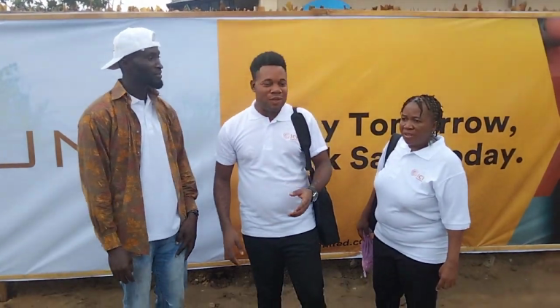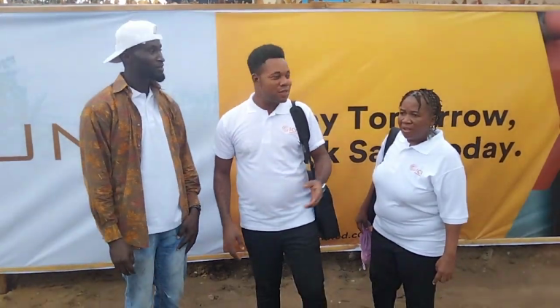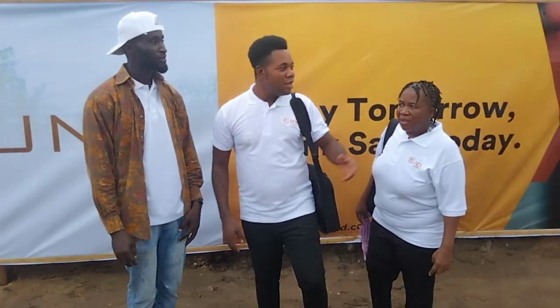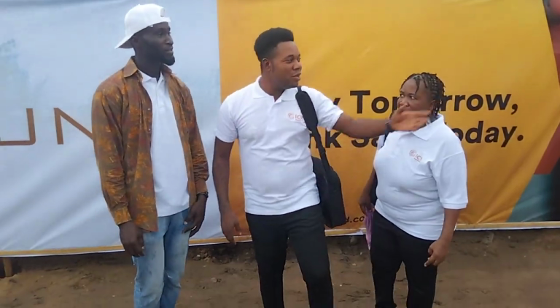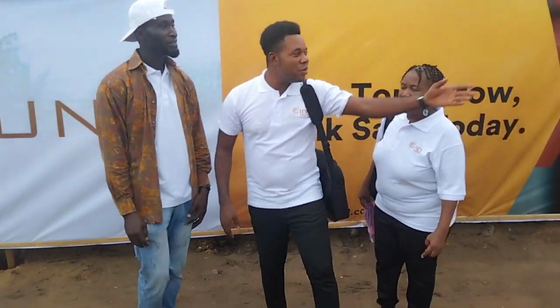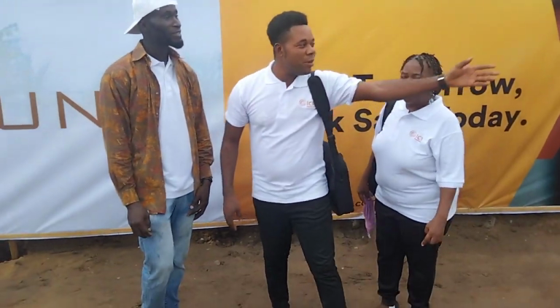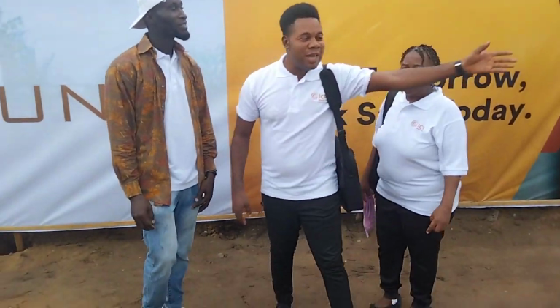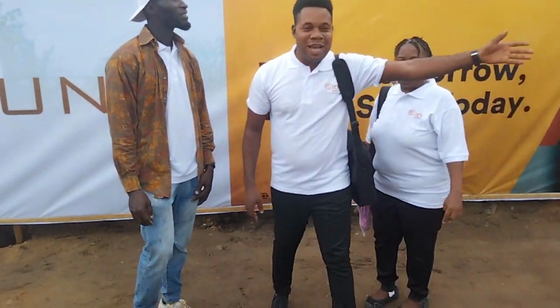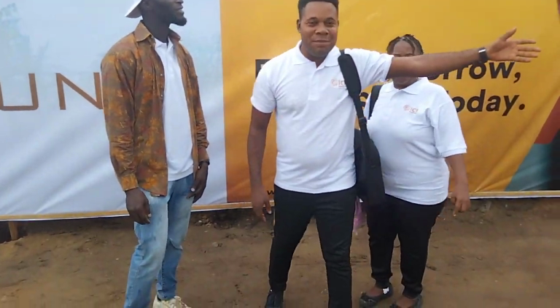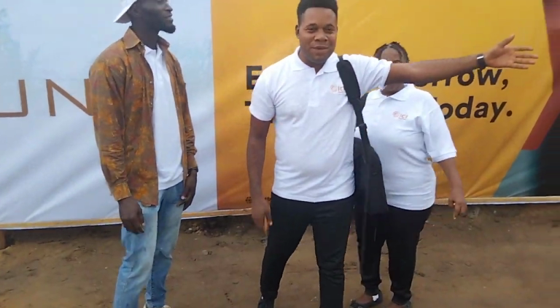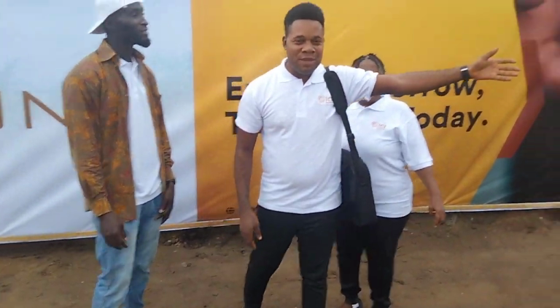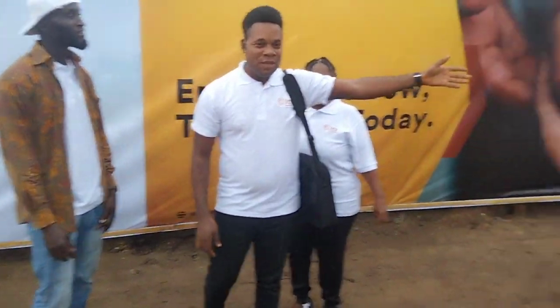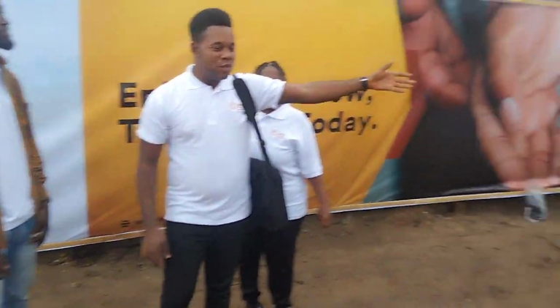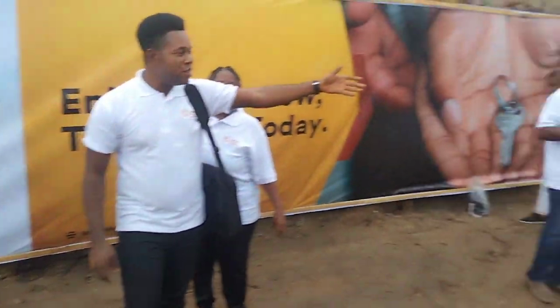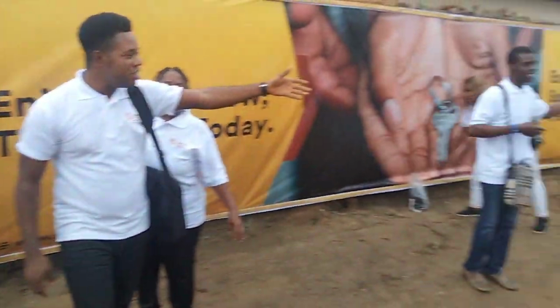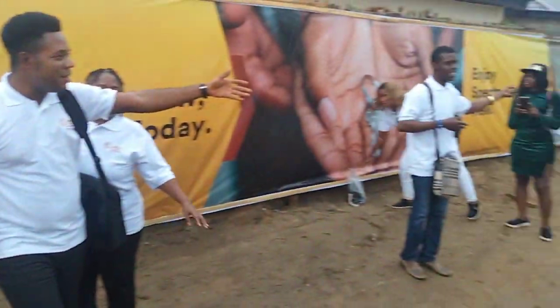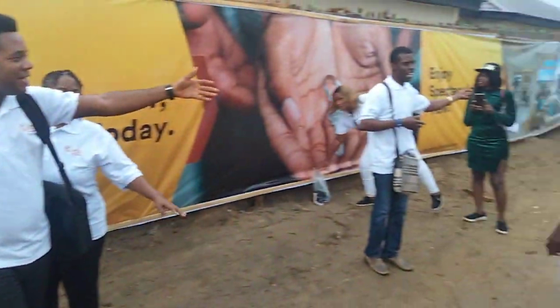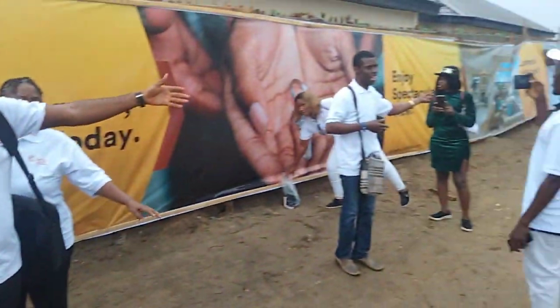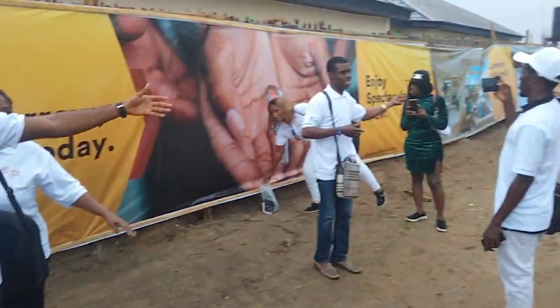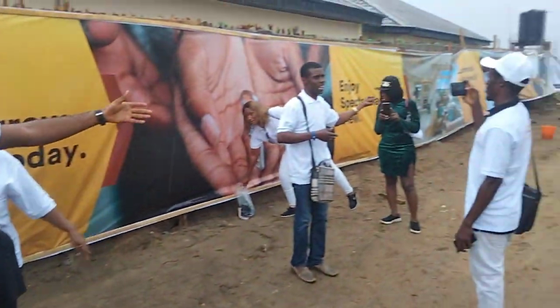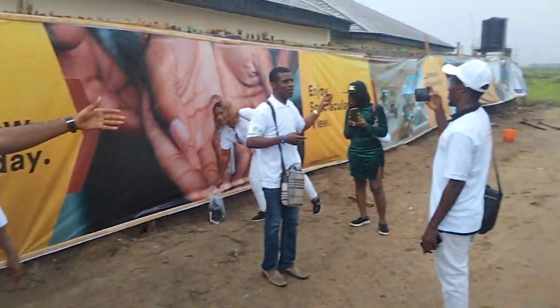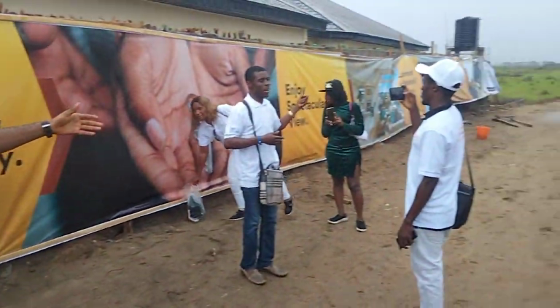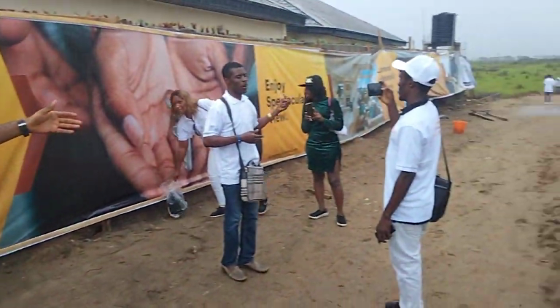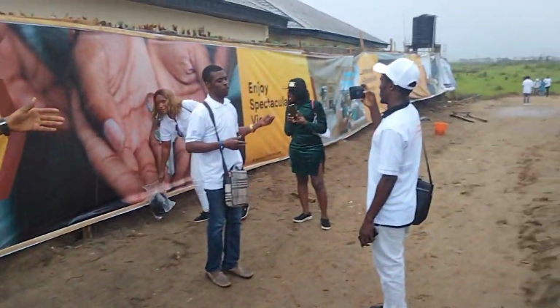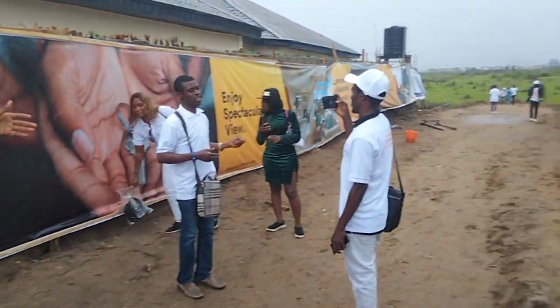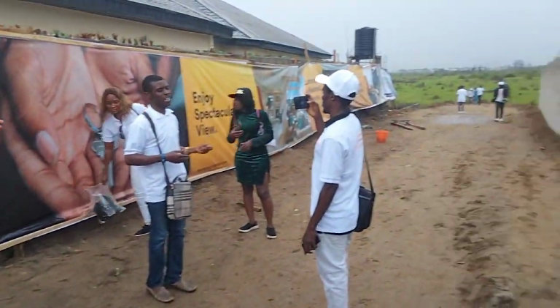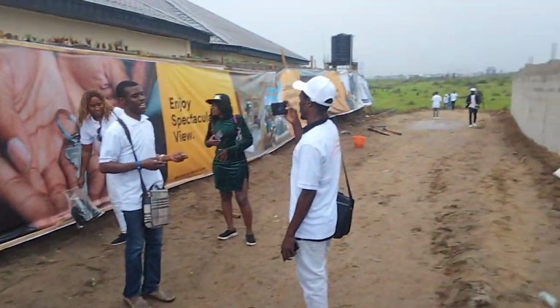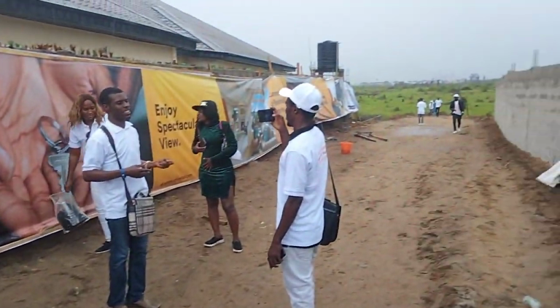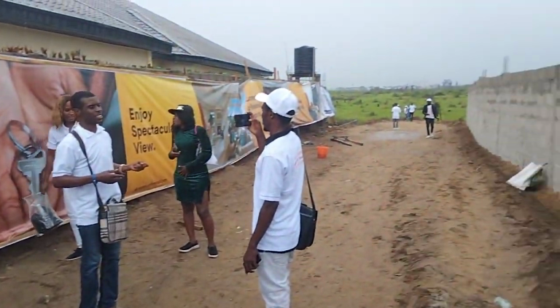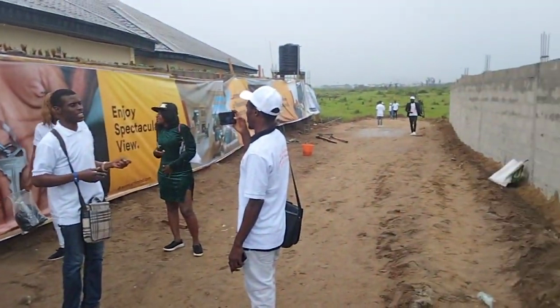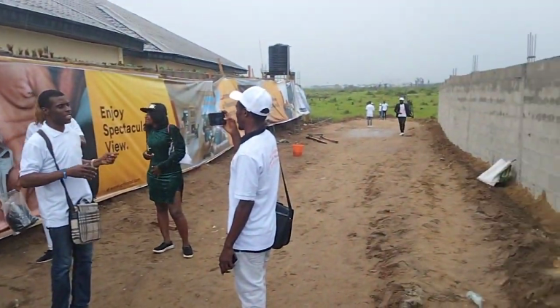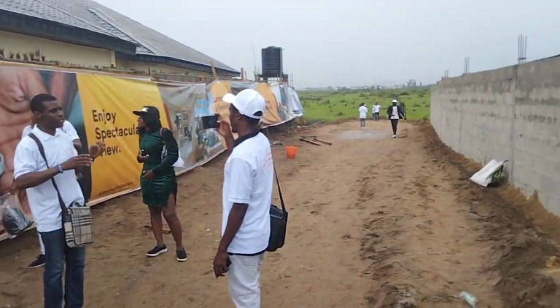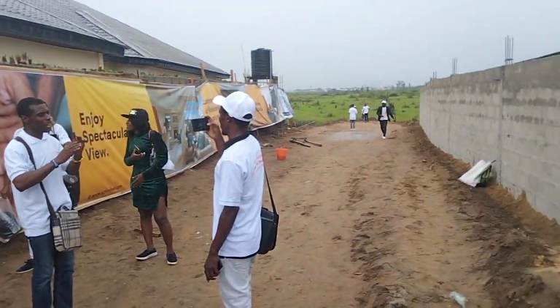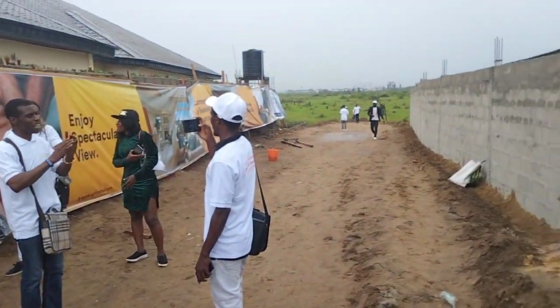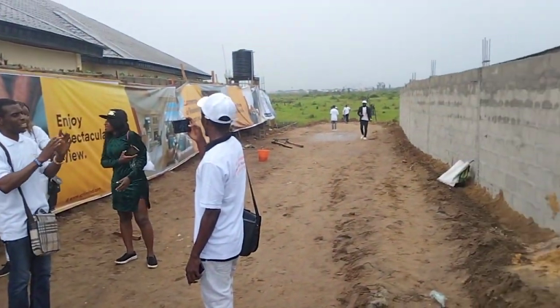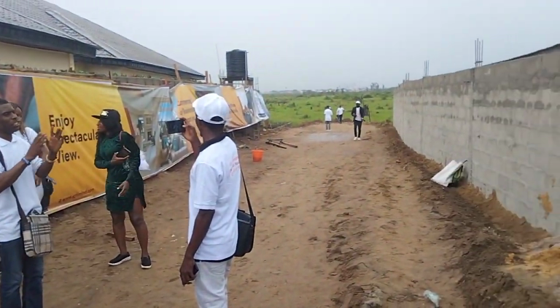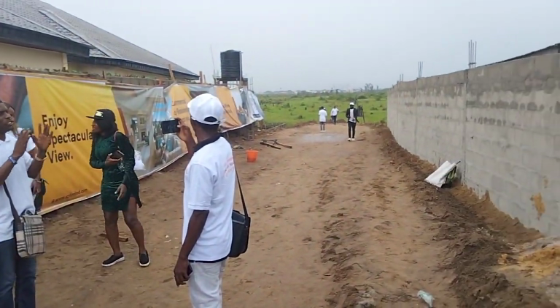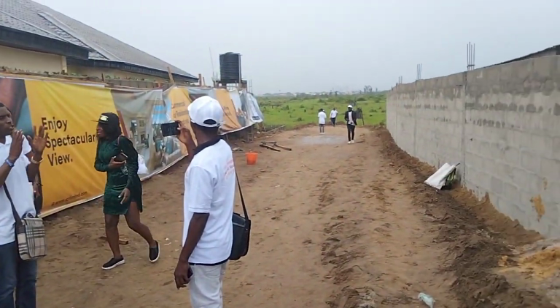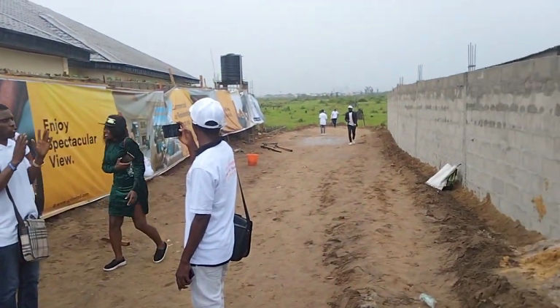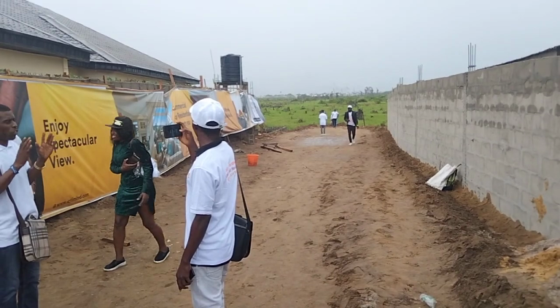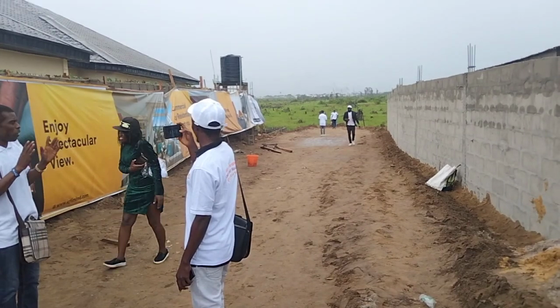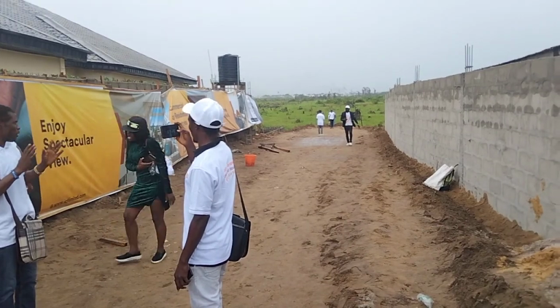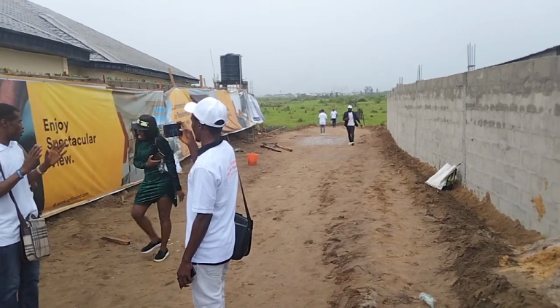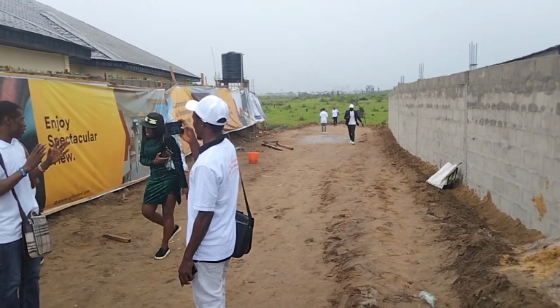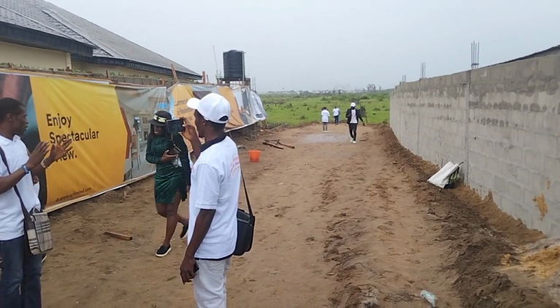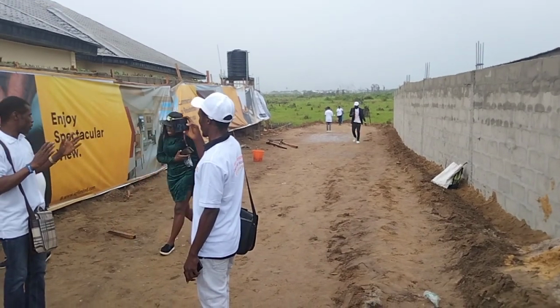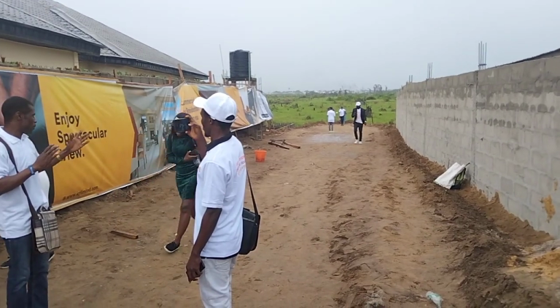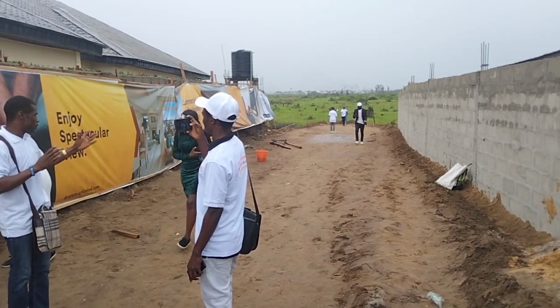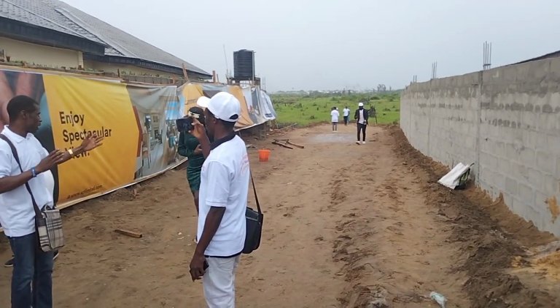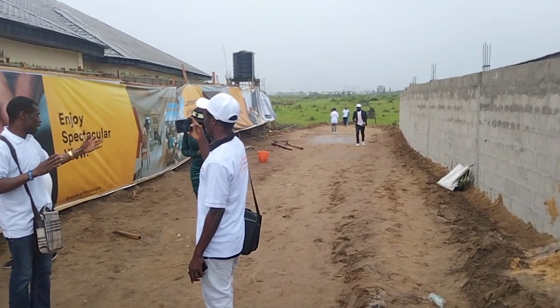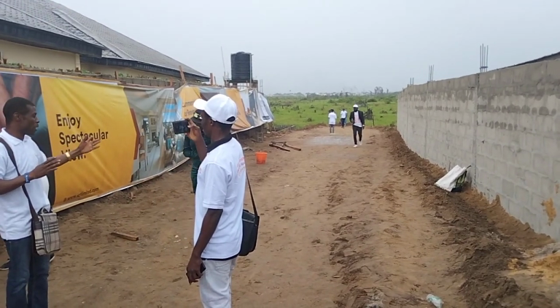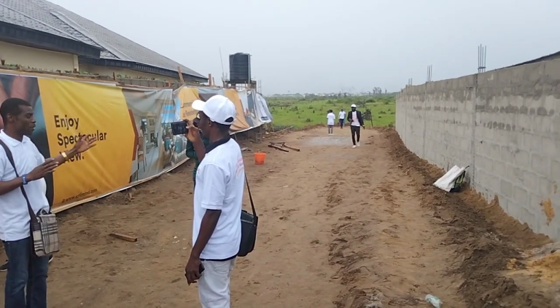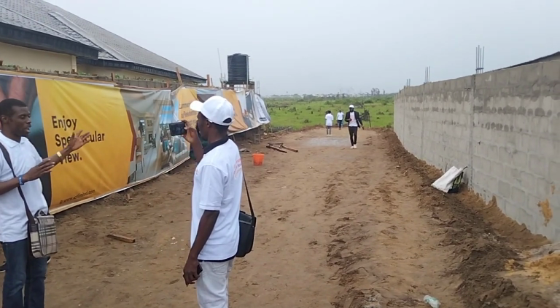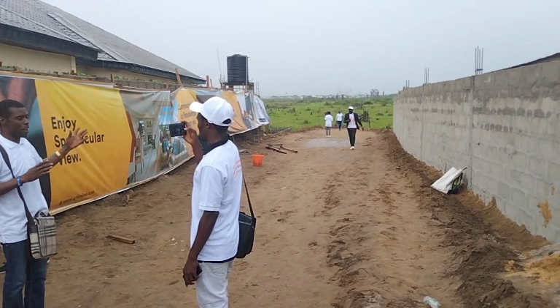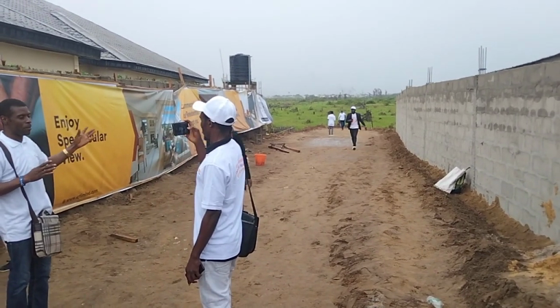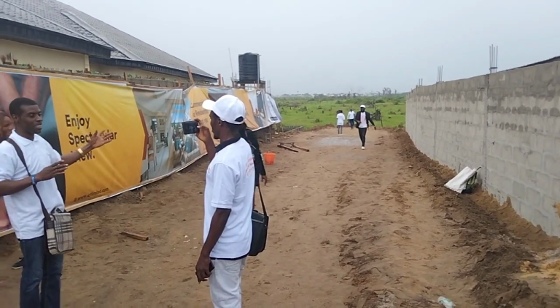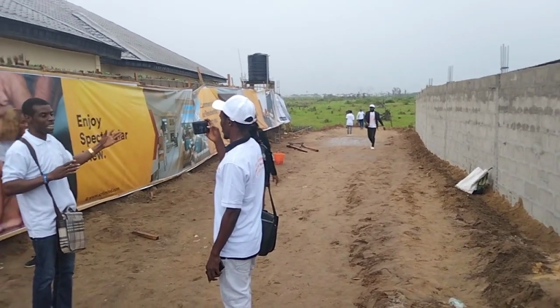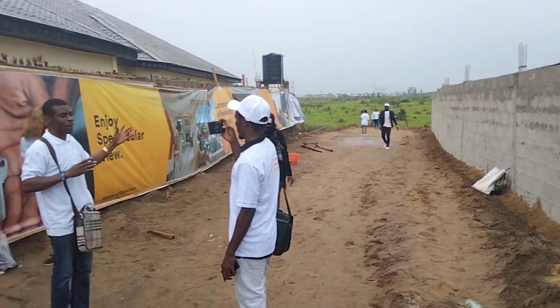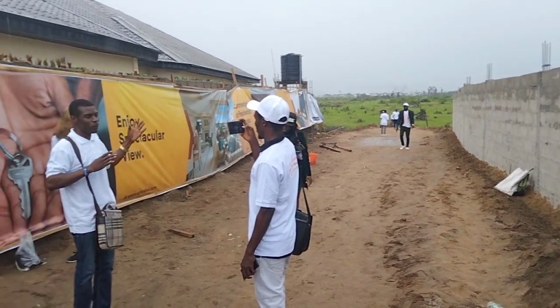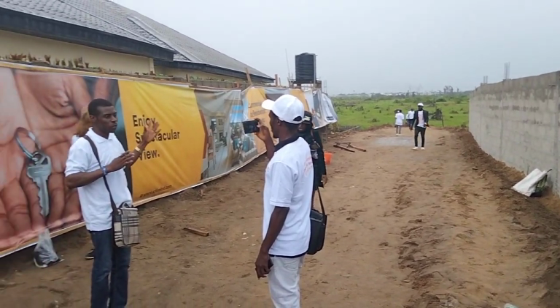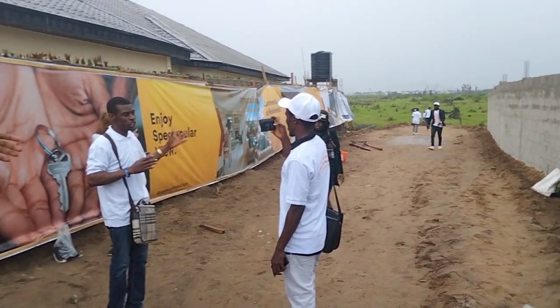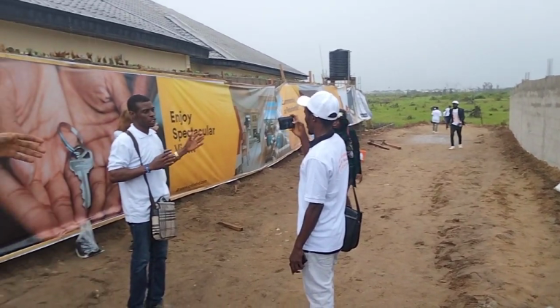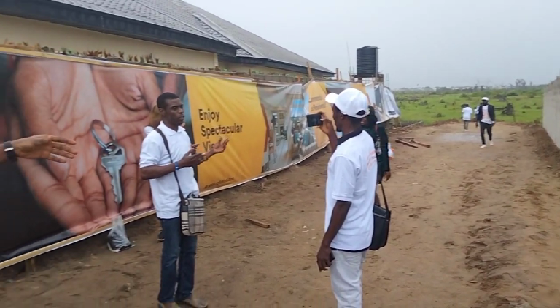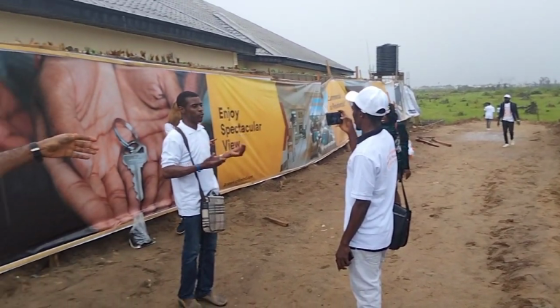Look behind me — you see where the land is. This land is 100% dry land. It is an estate where you can buy and build.